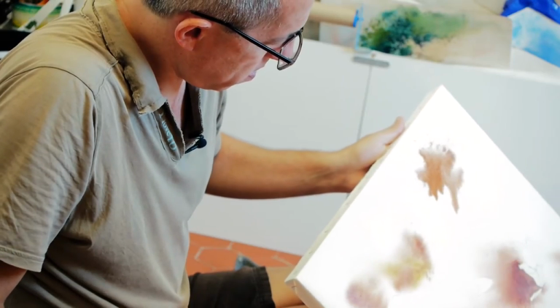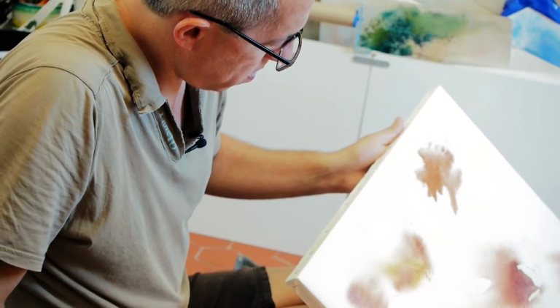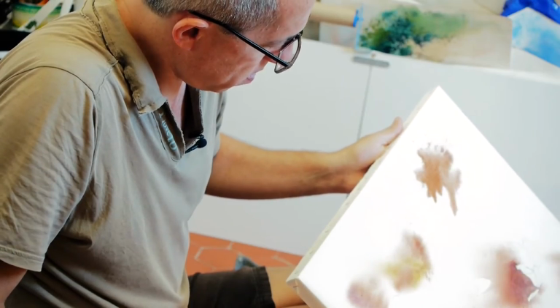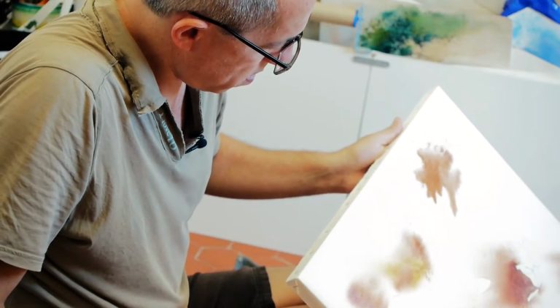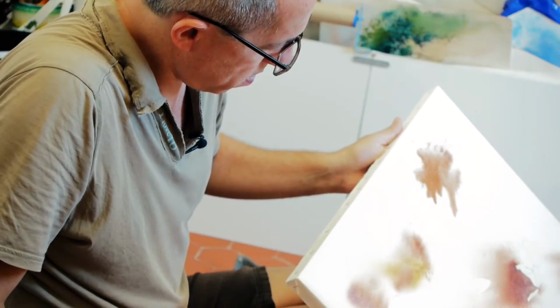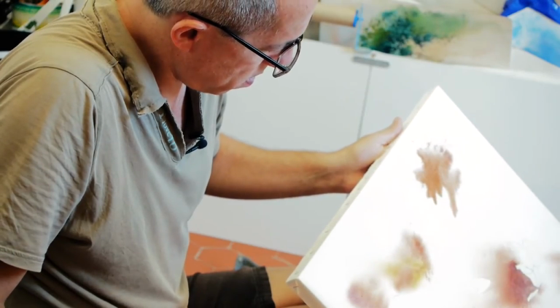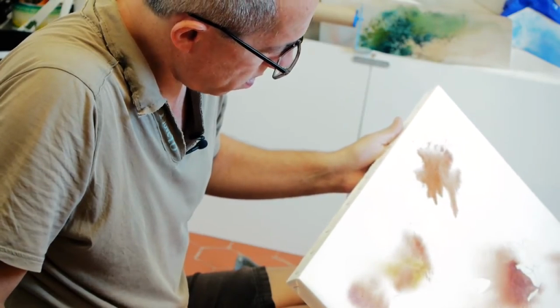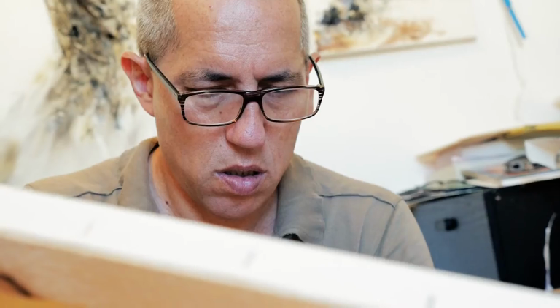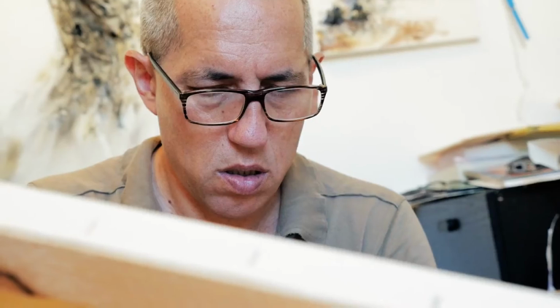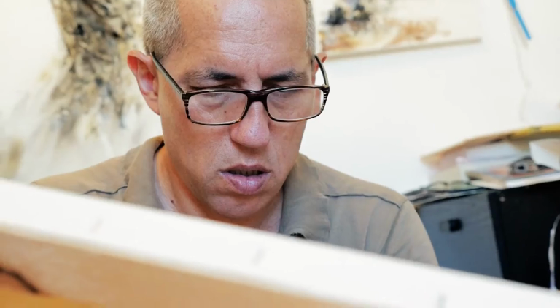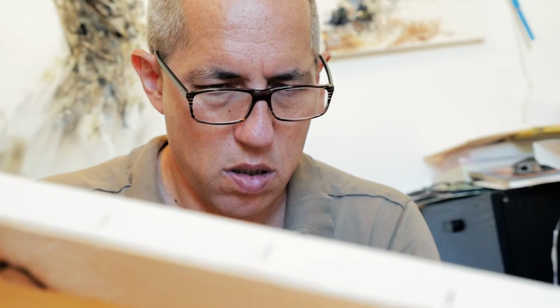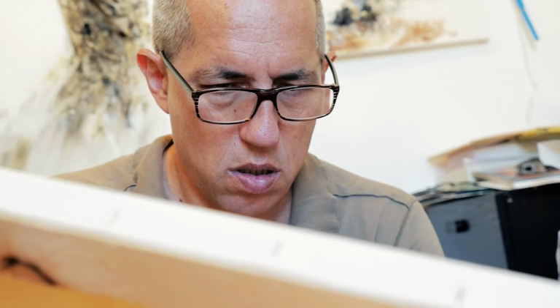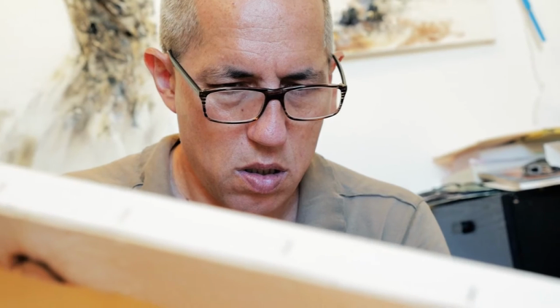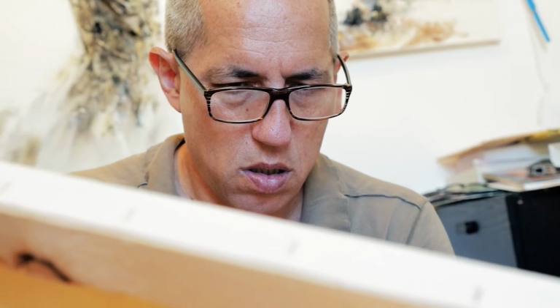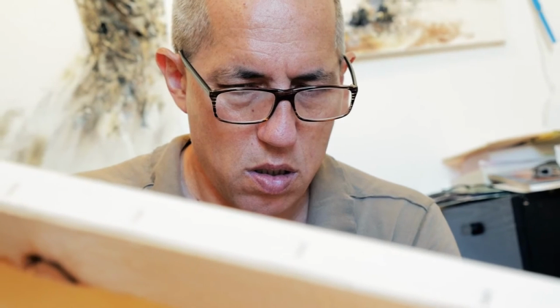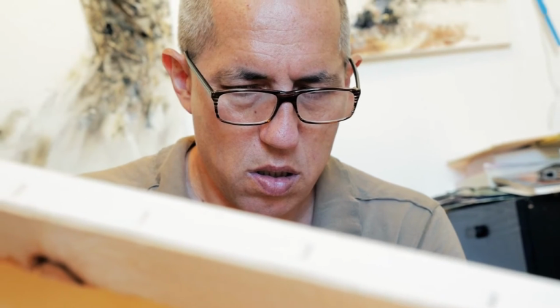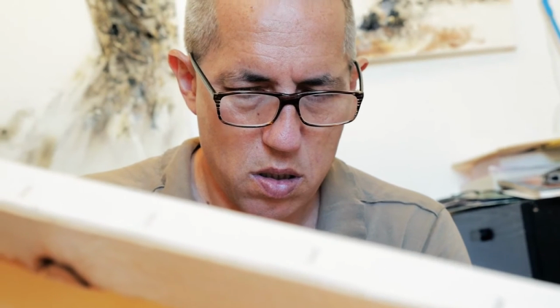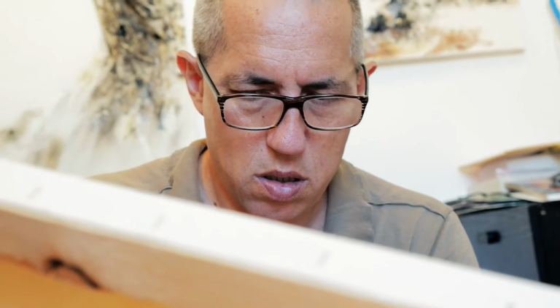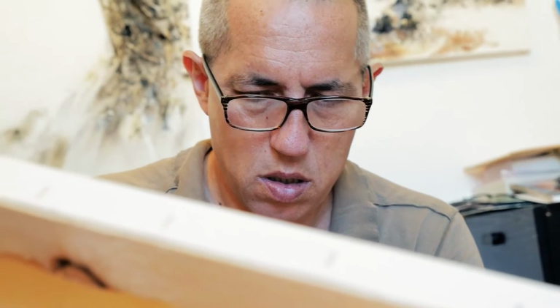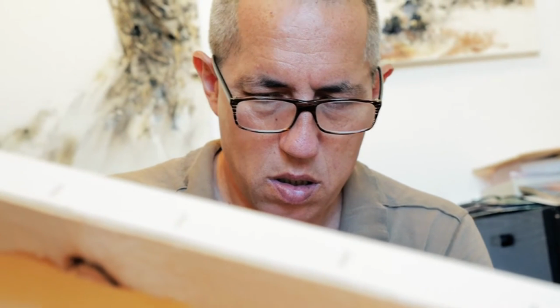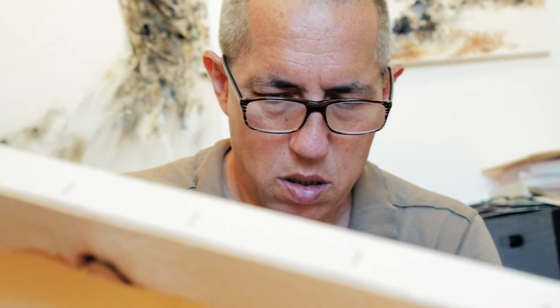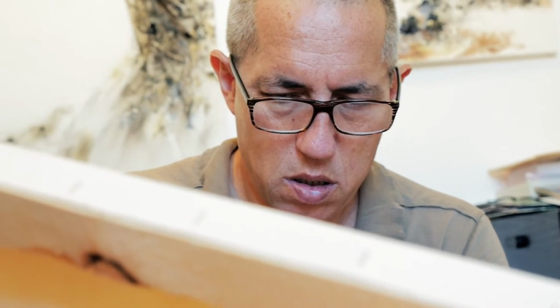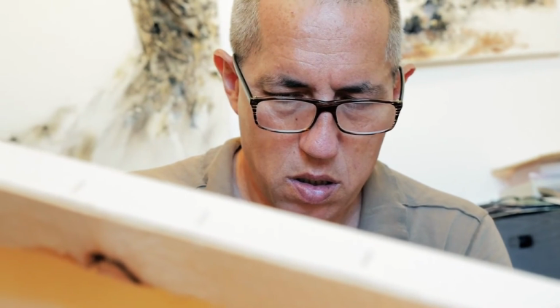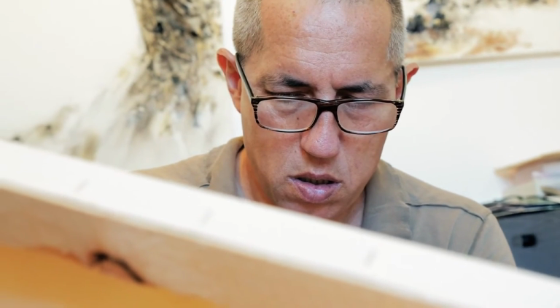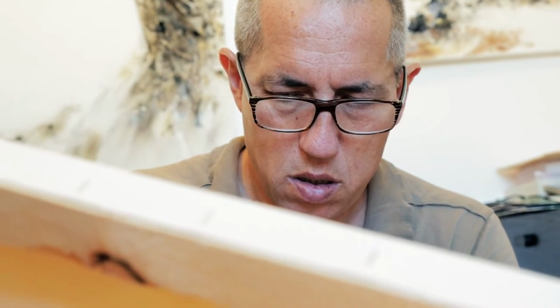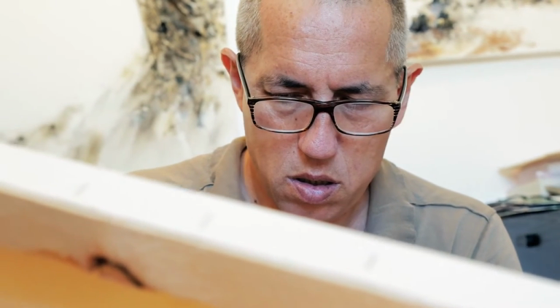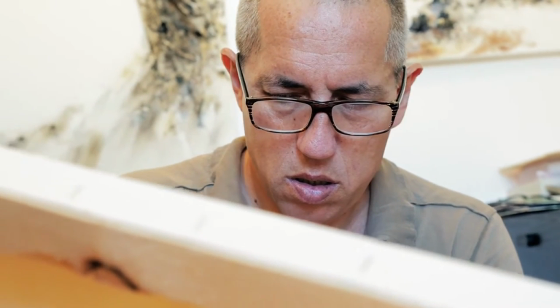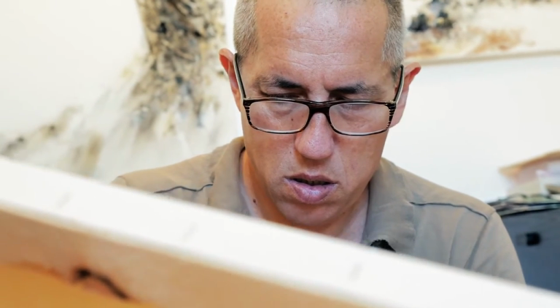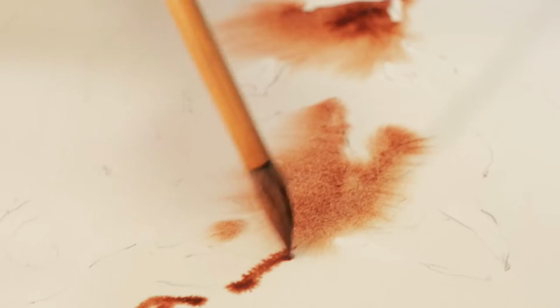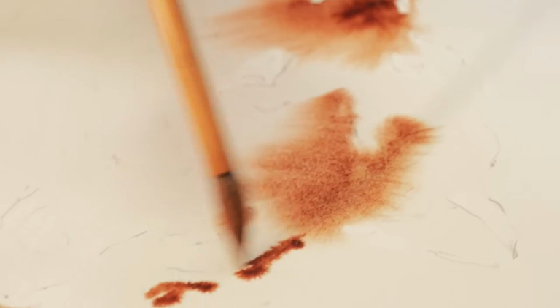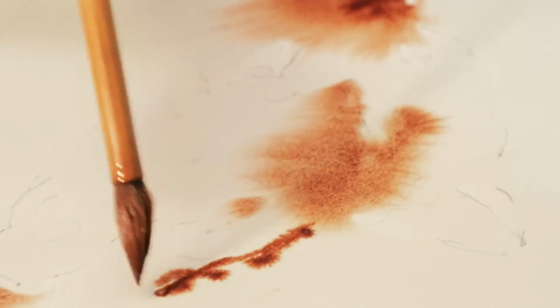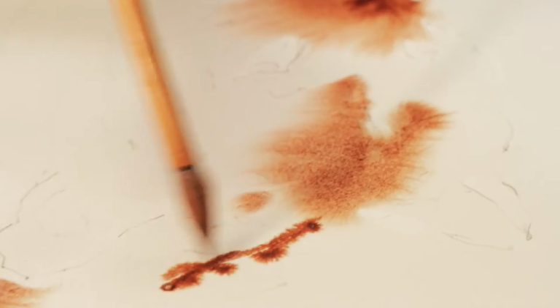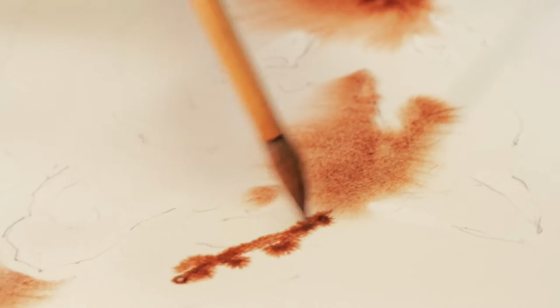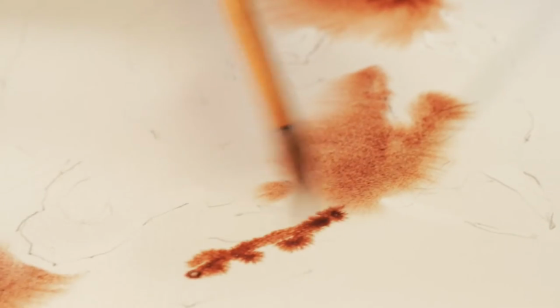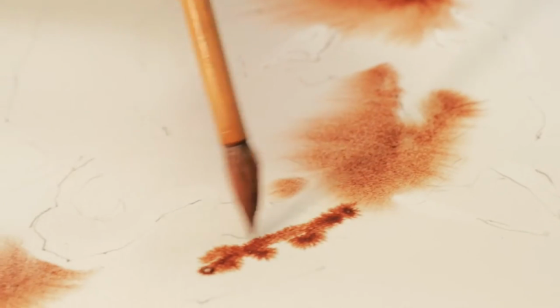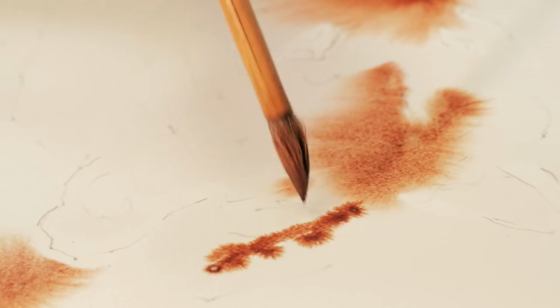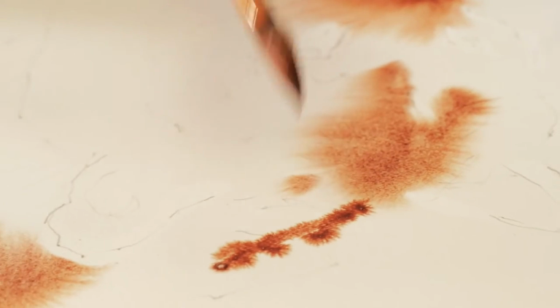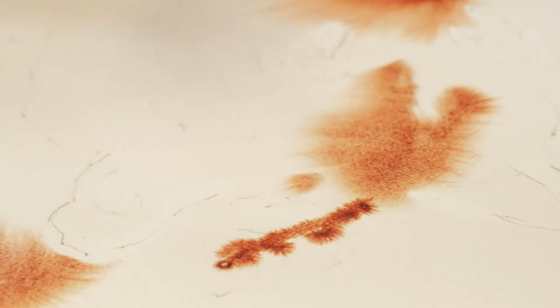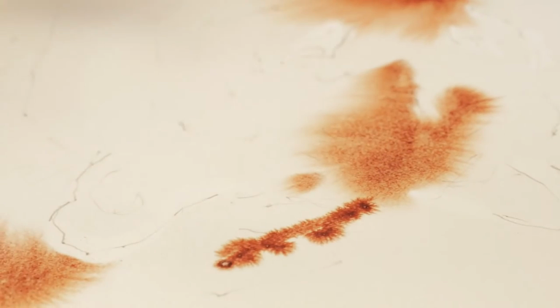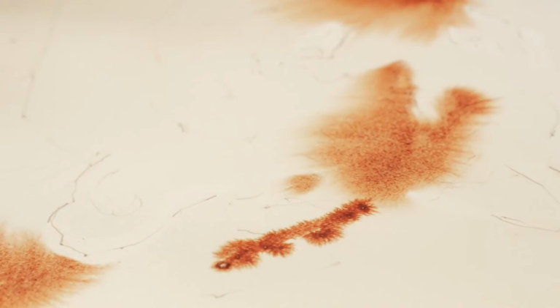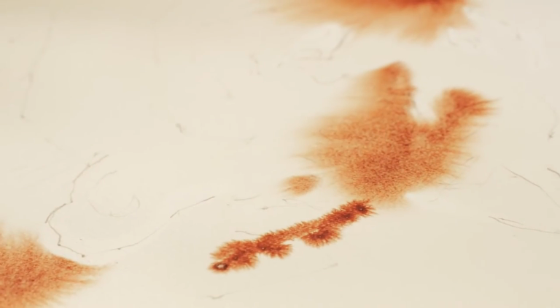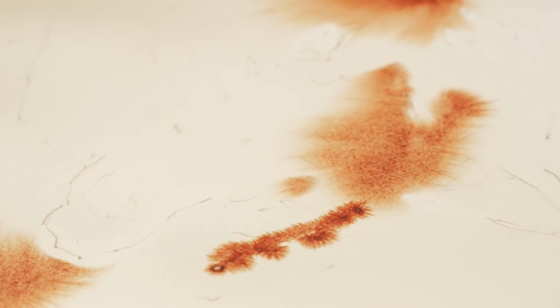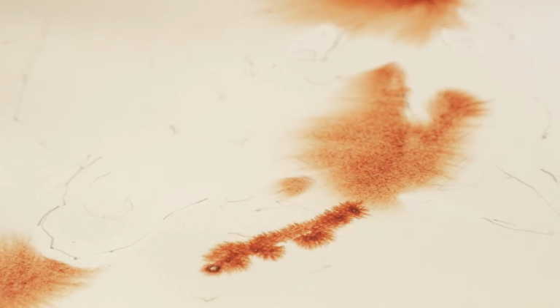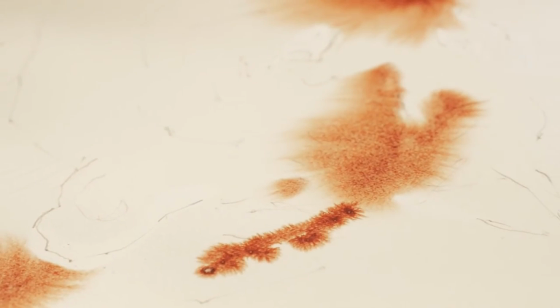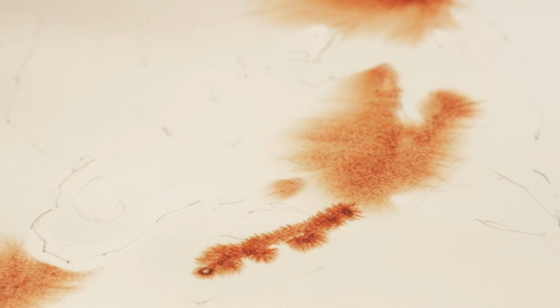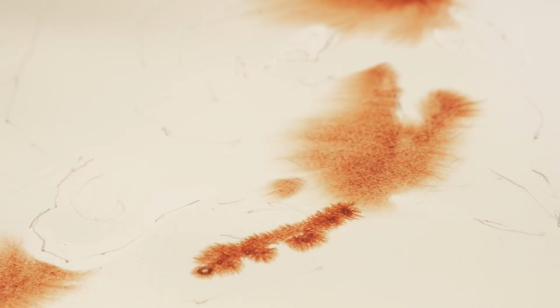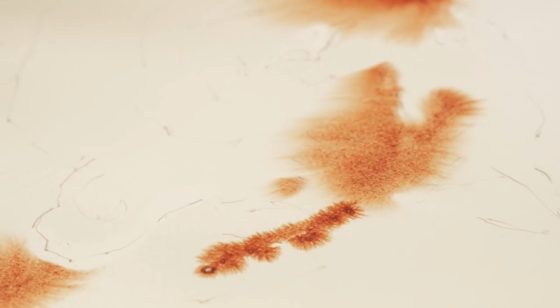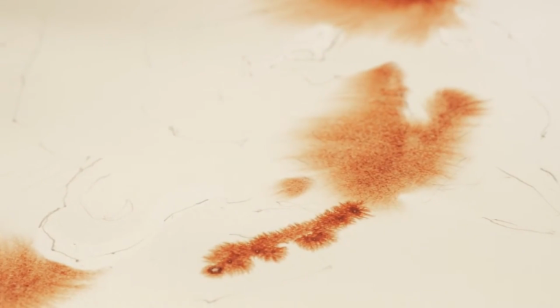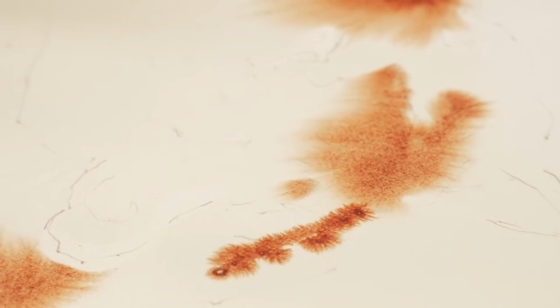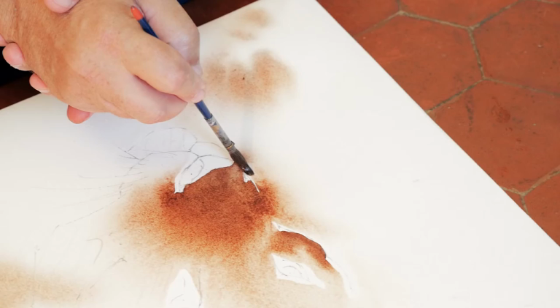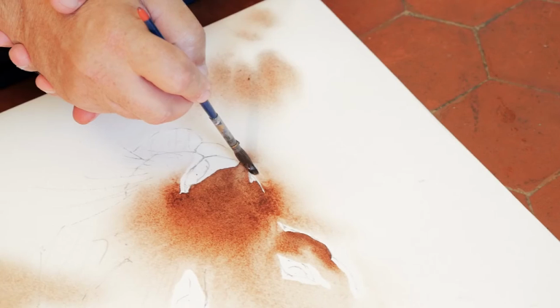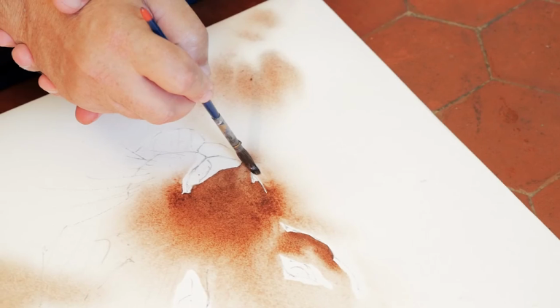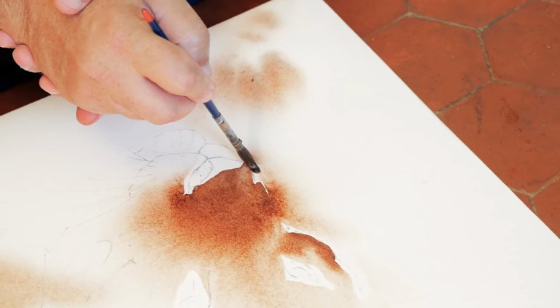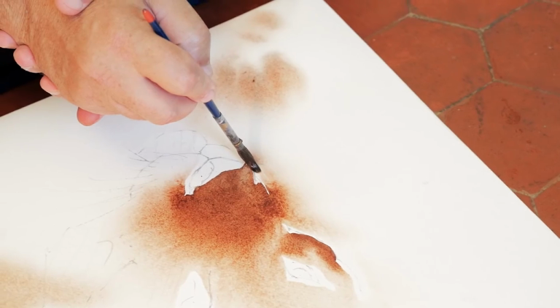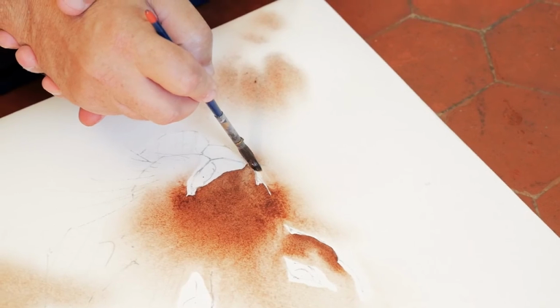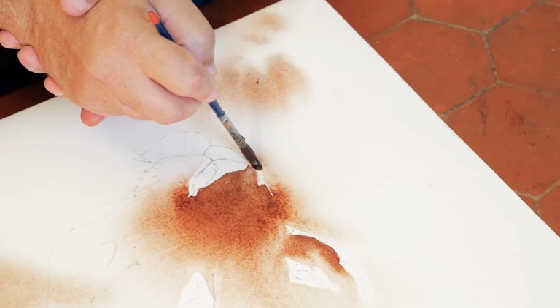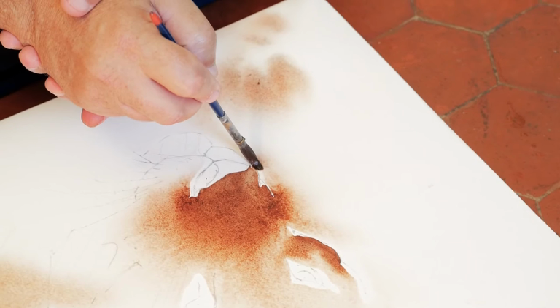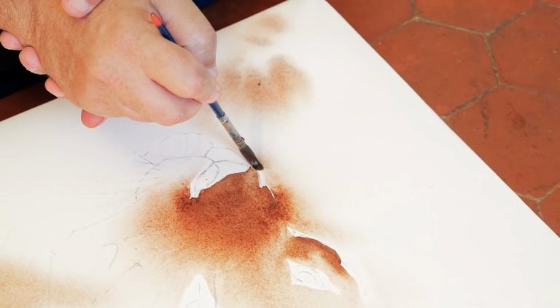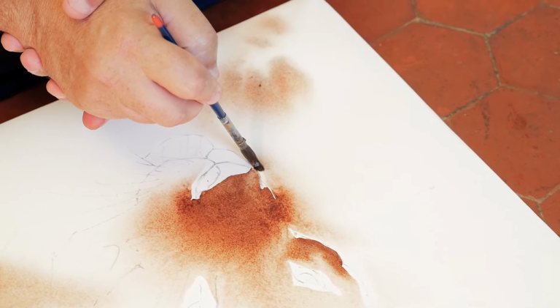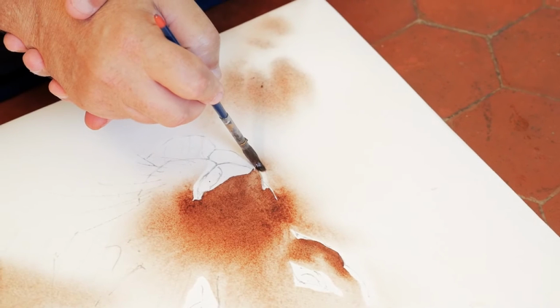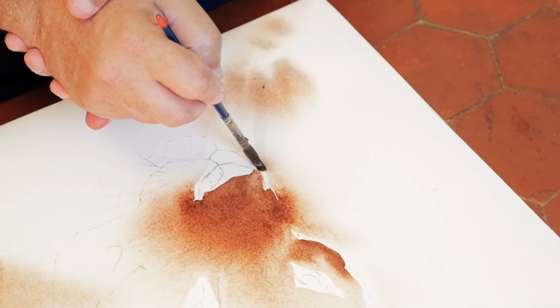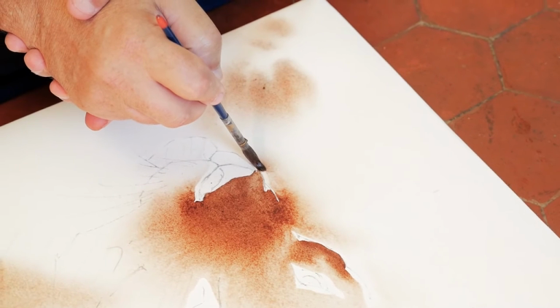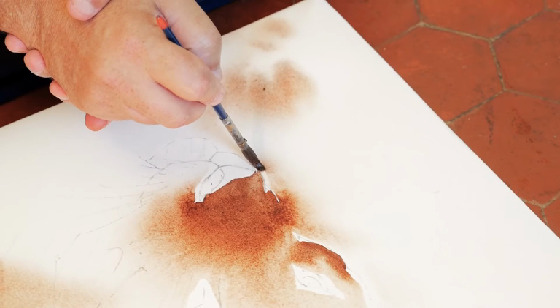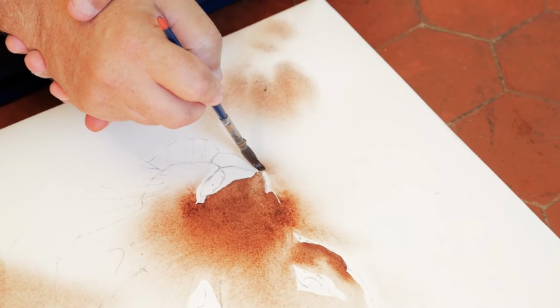It is very interesting that the paper diffuses the colour so well. It really is a great diffusion of colour that we are seeing here.